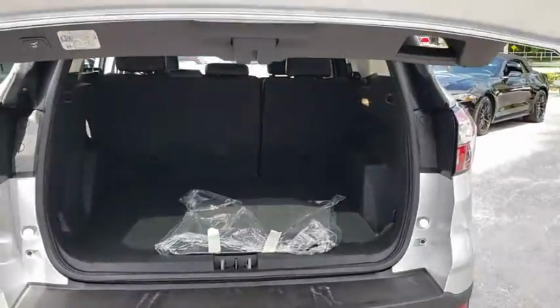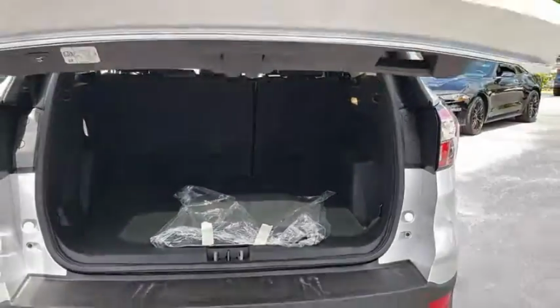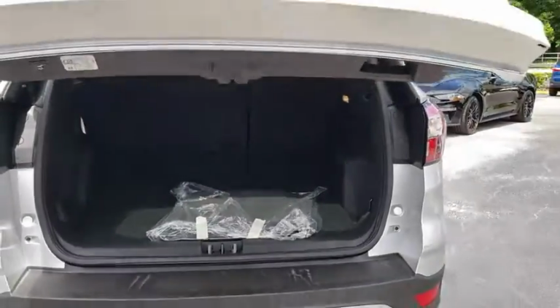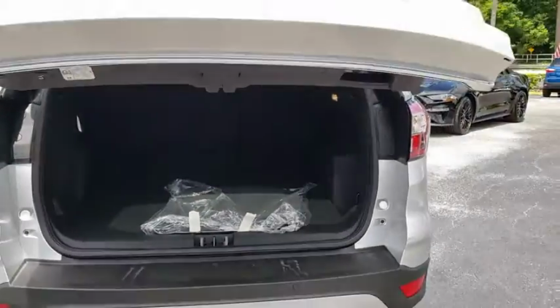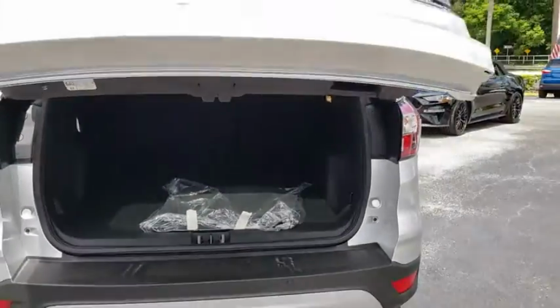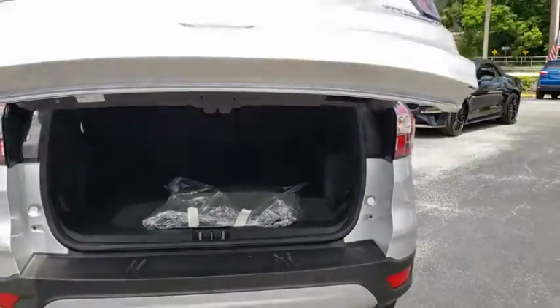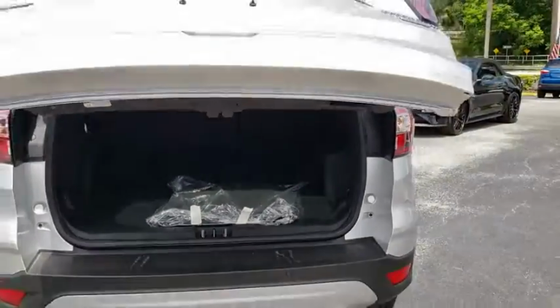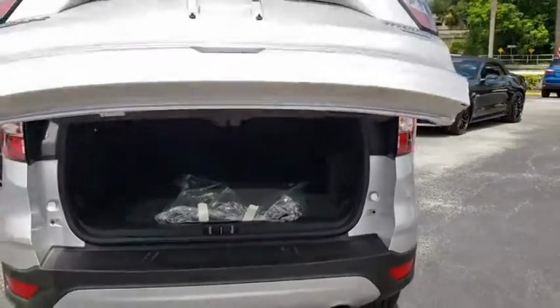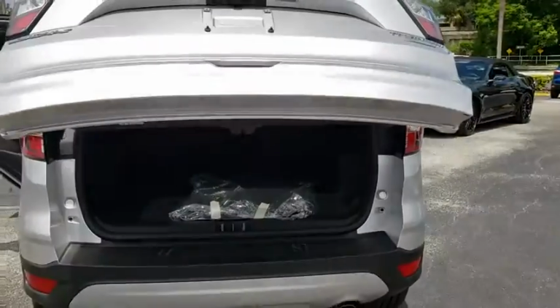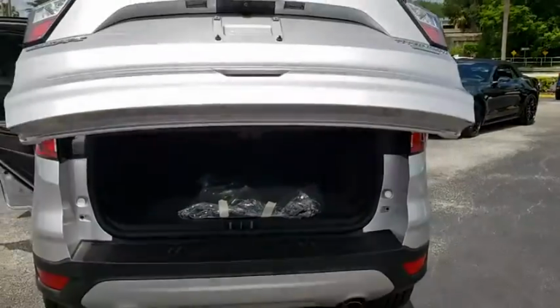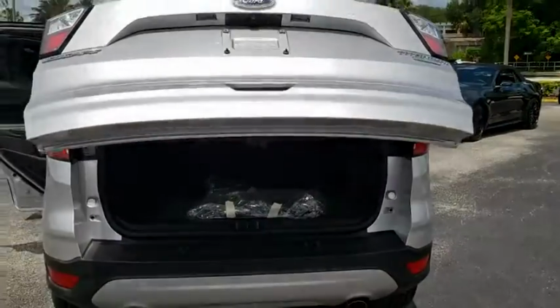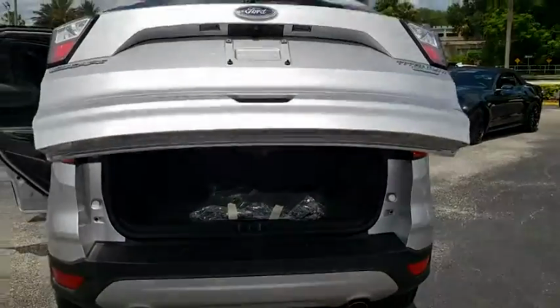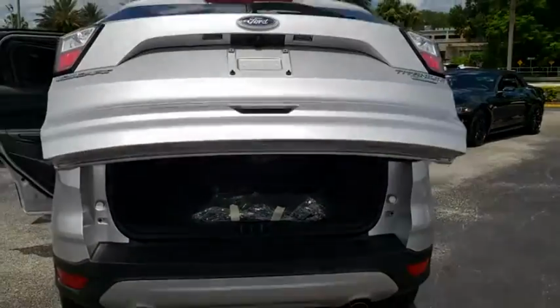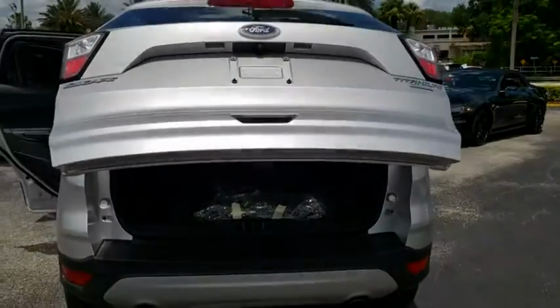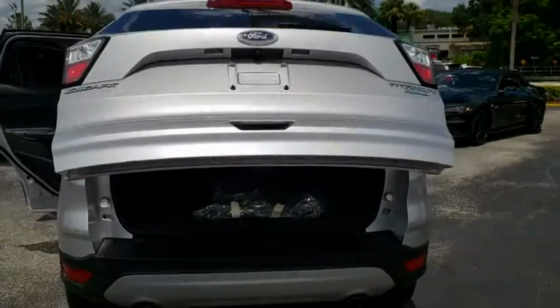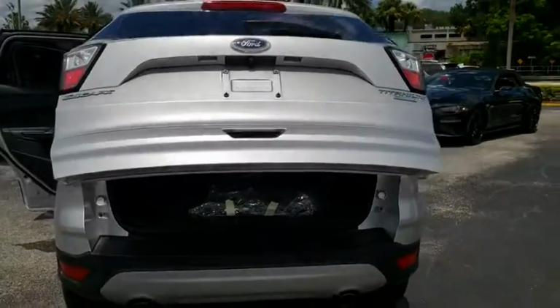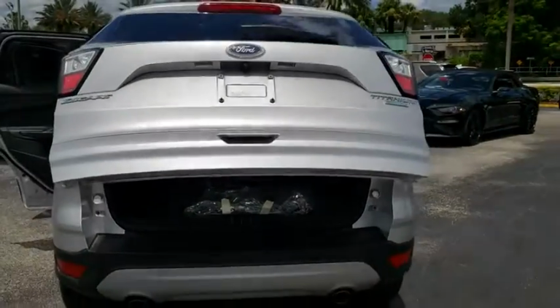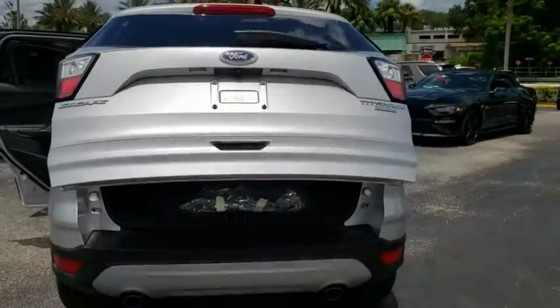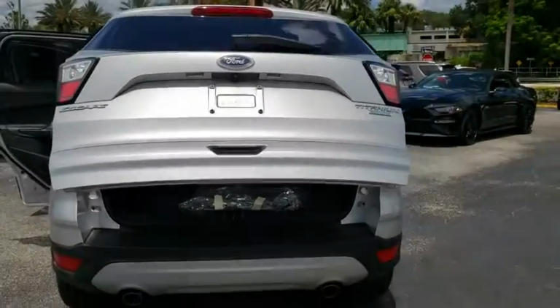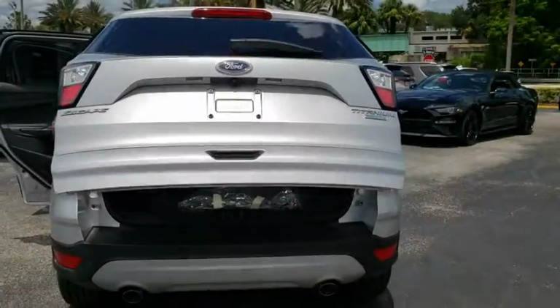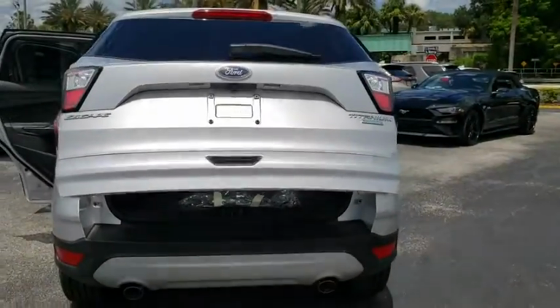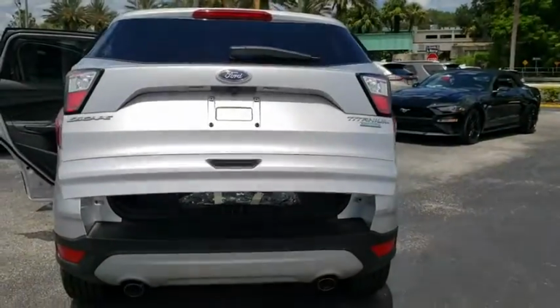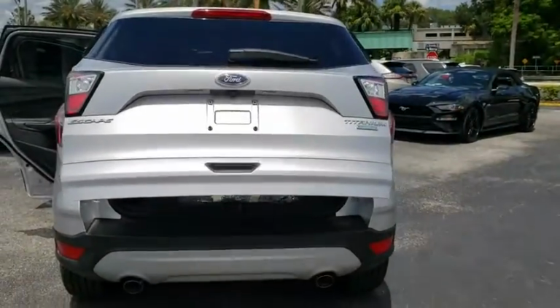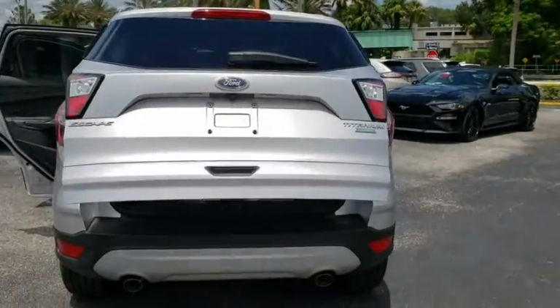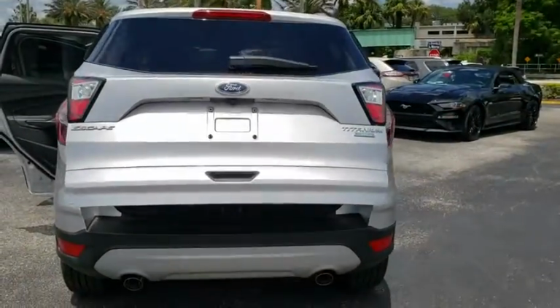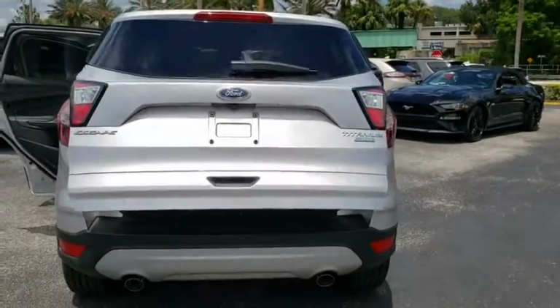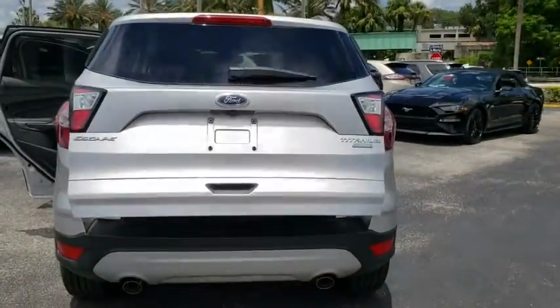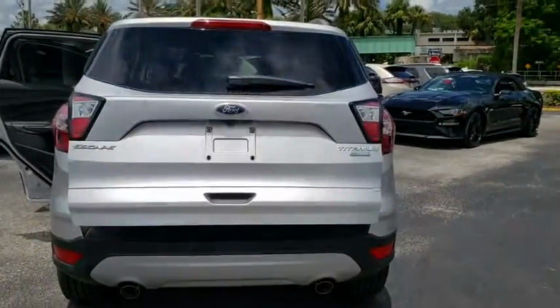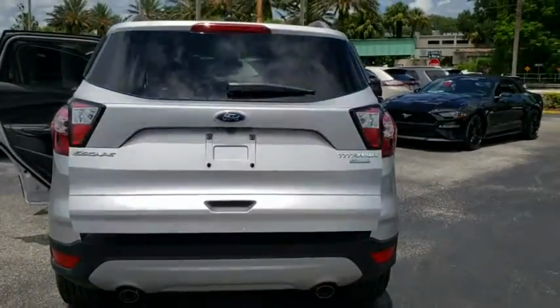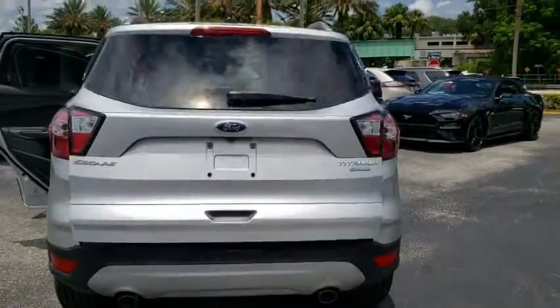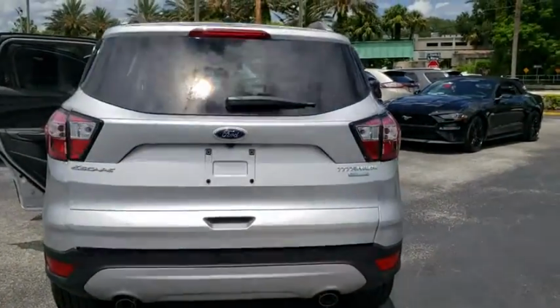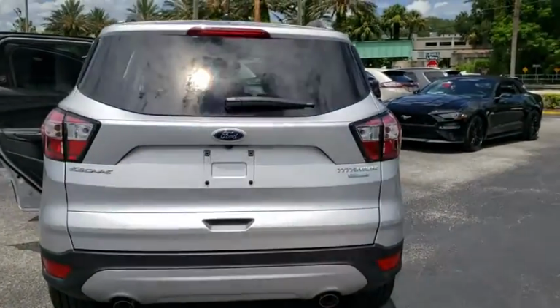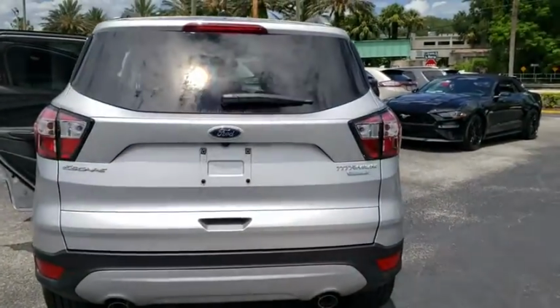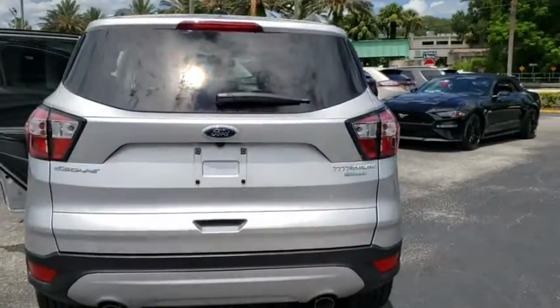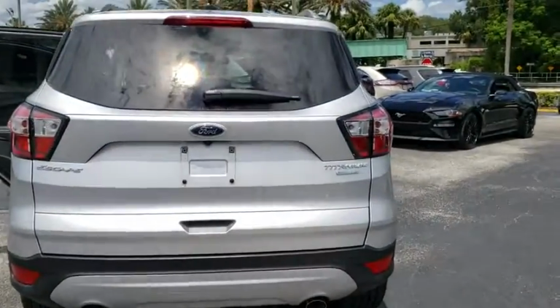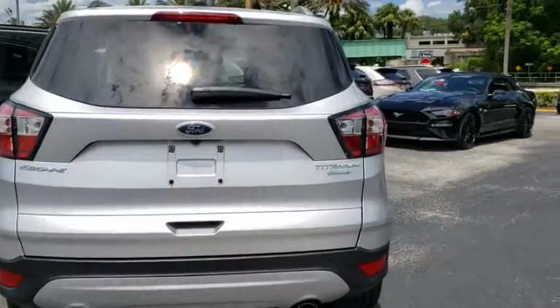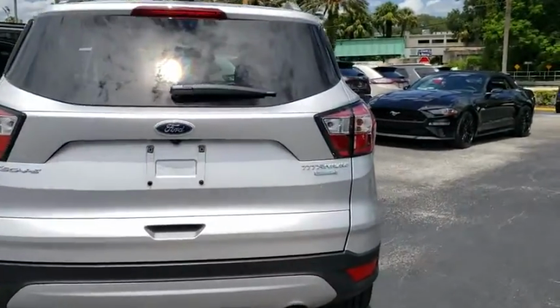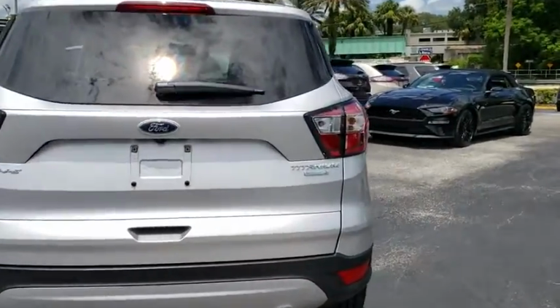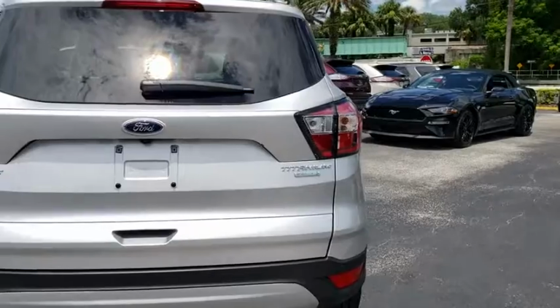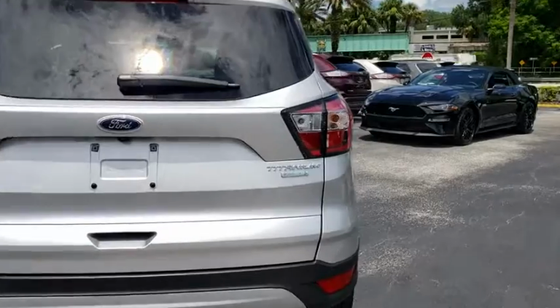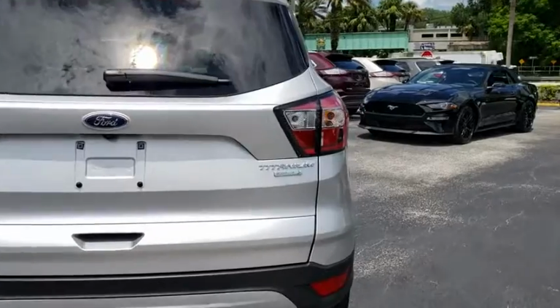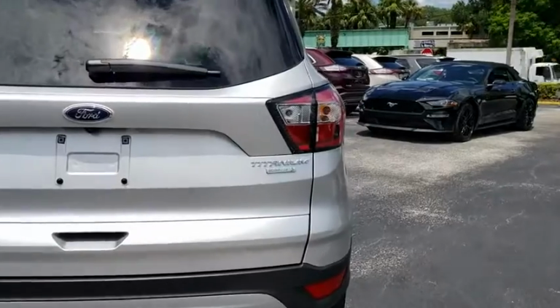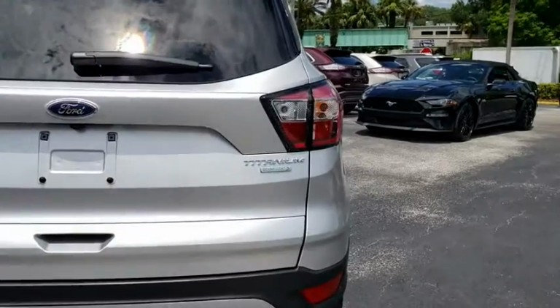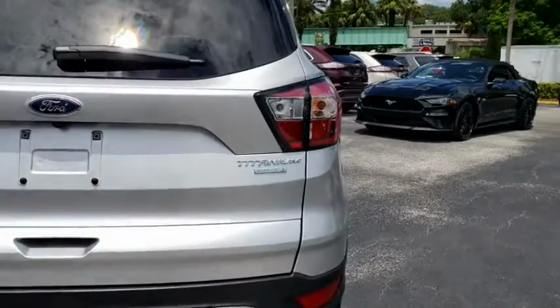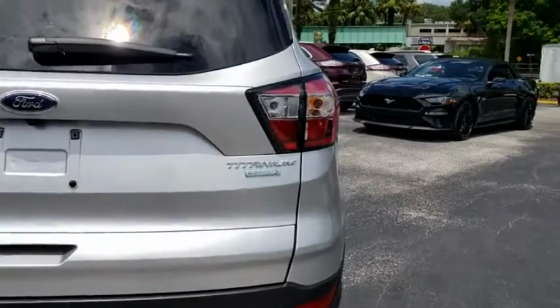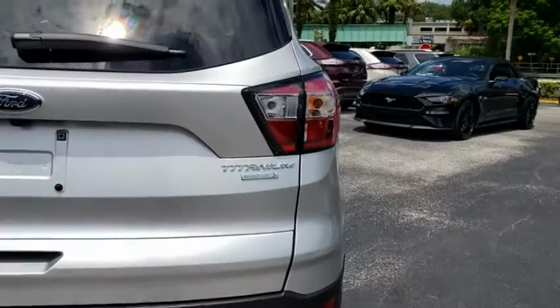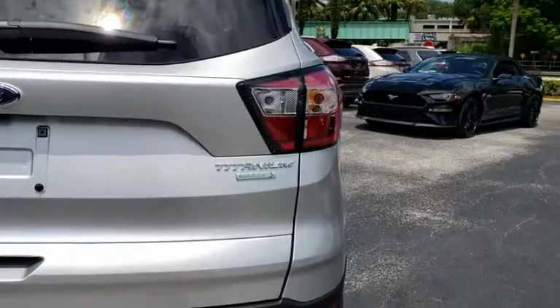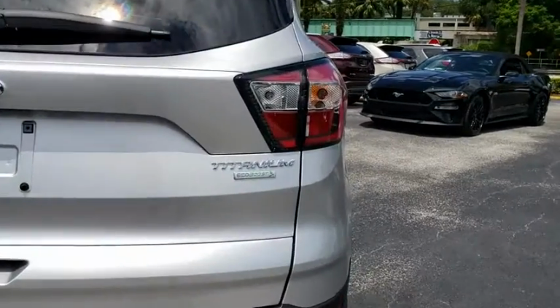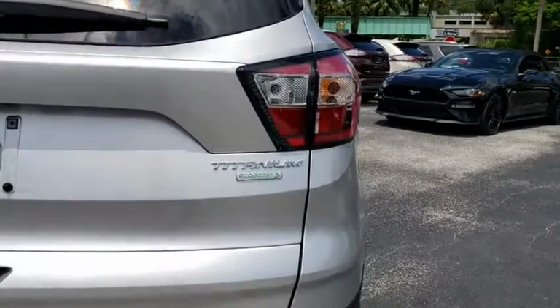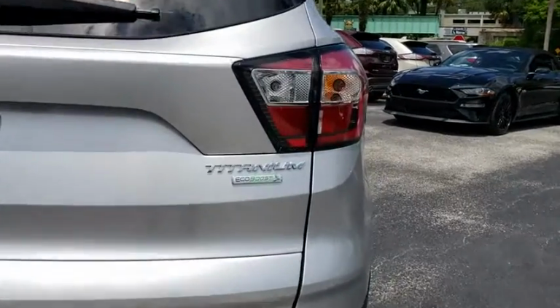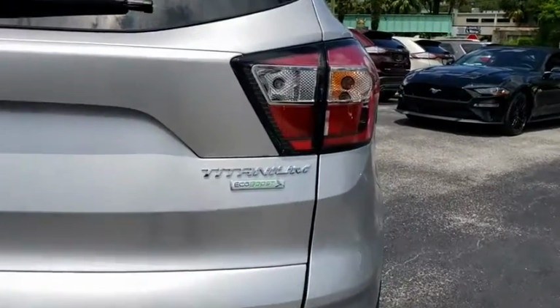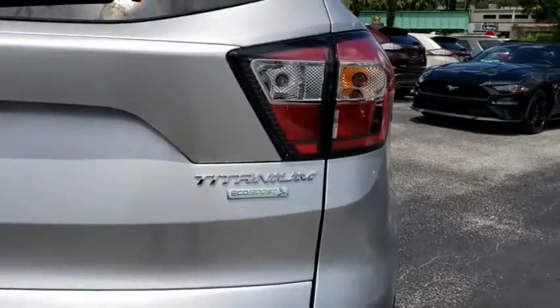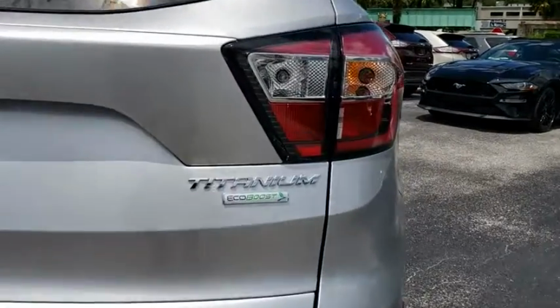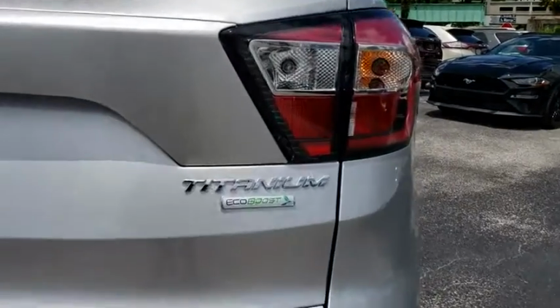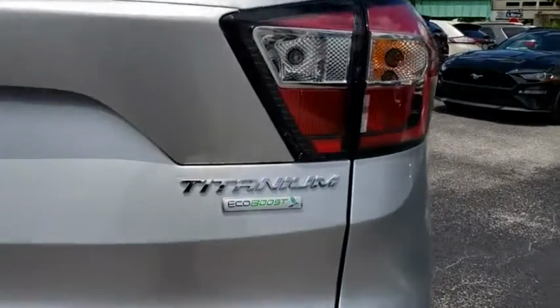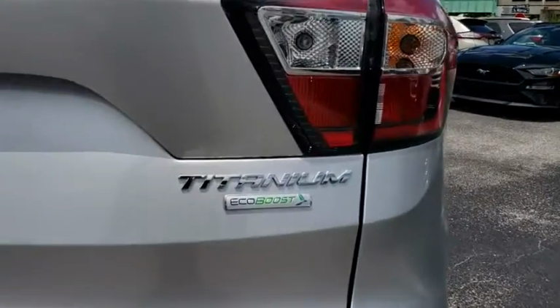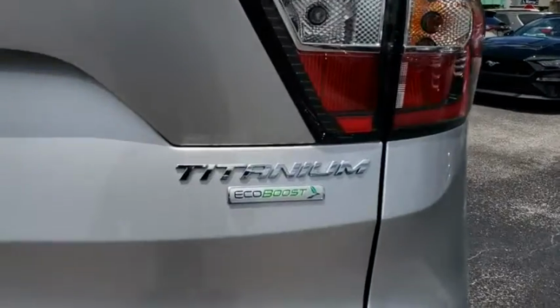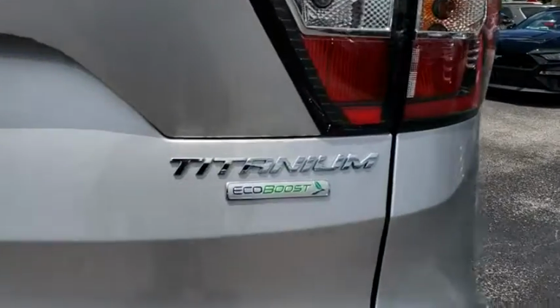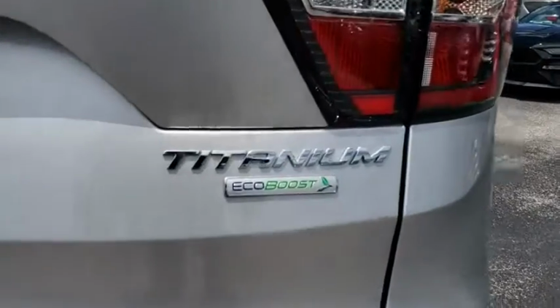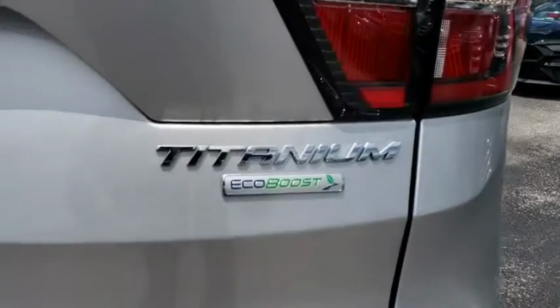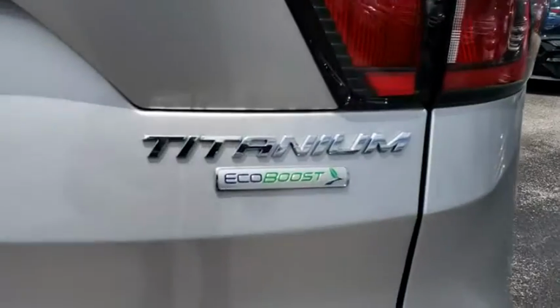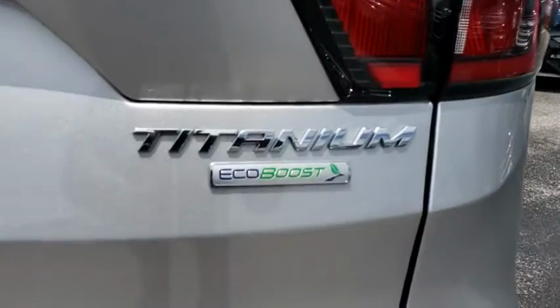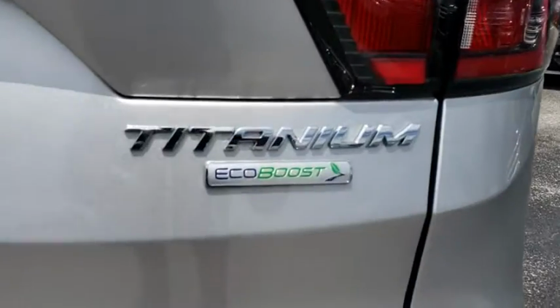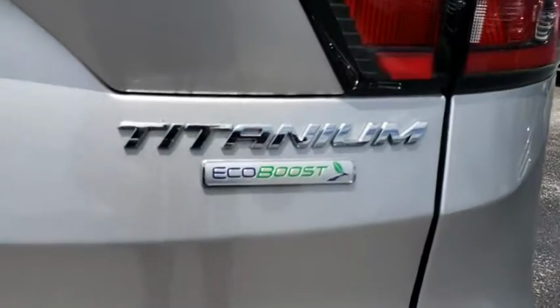Heated steering wheel, trip computer, power windows, security system, rear window defroster, compass, panic alarm.